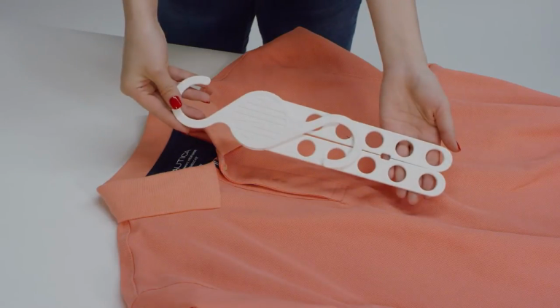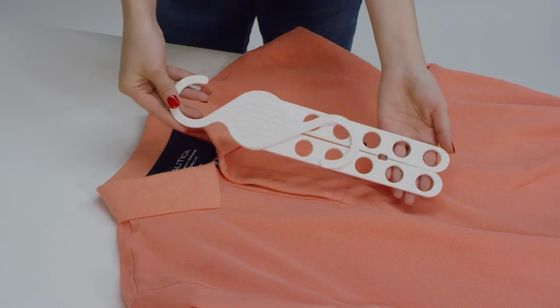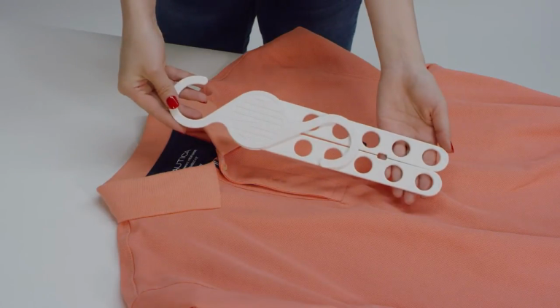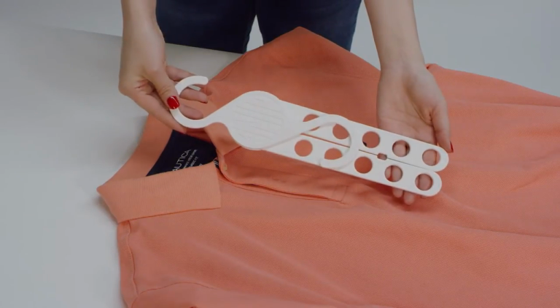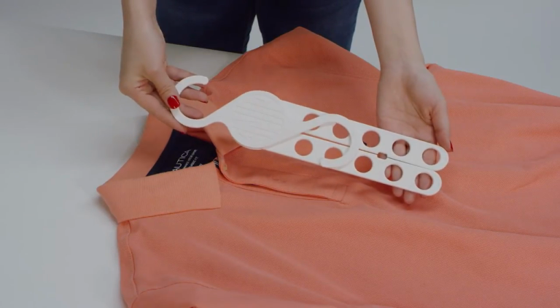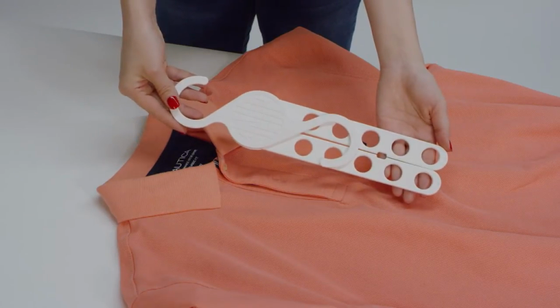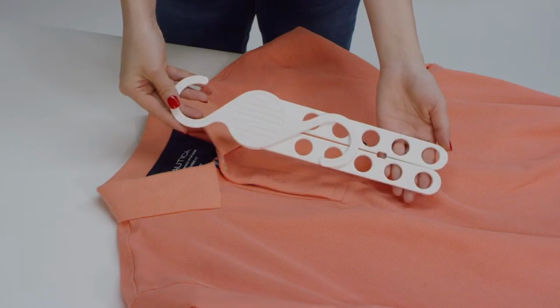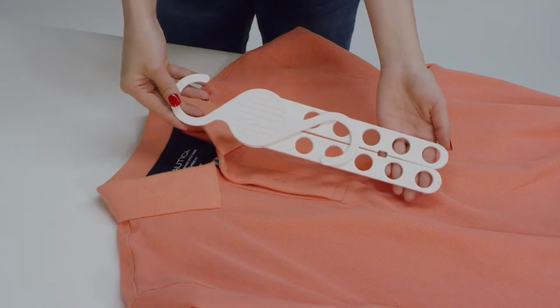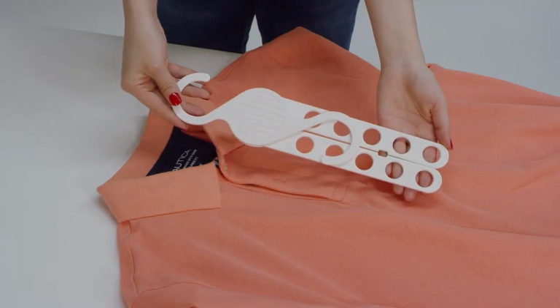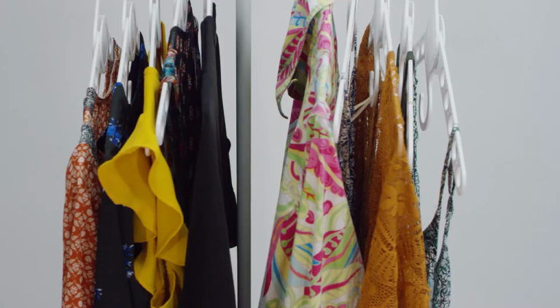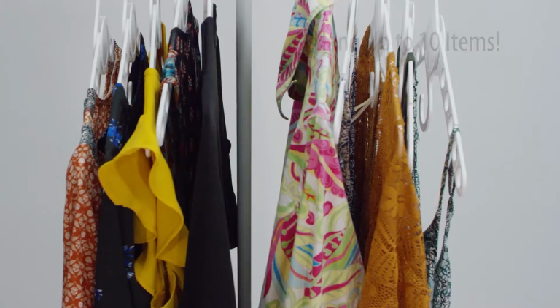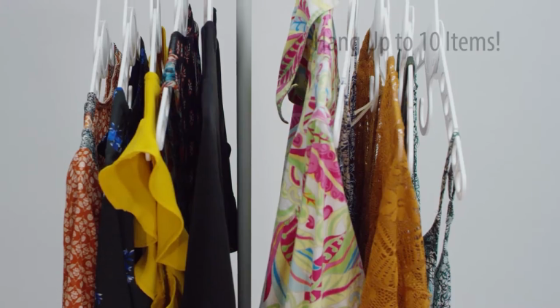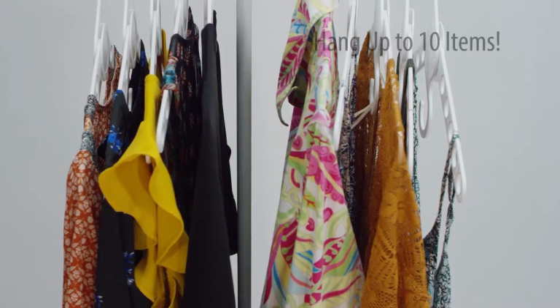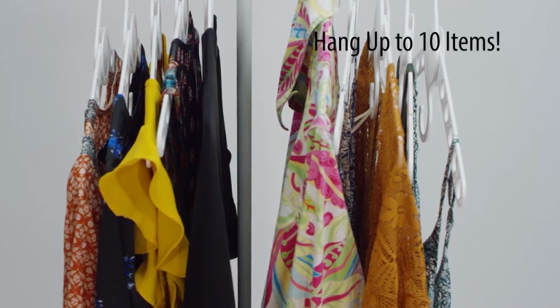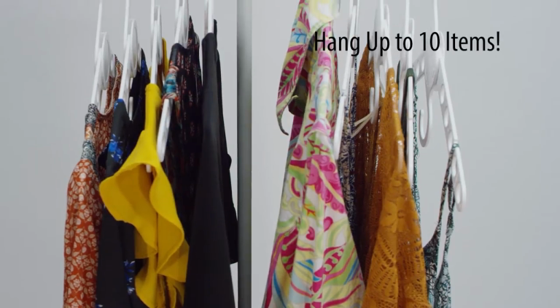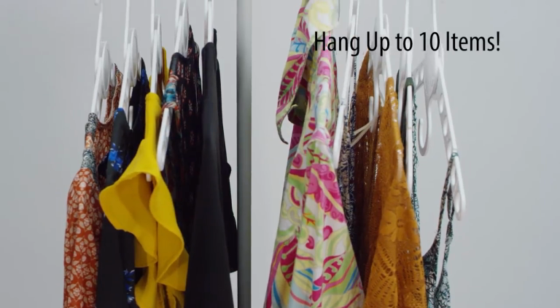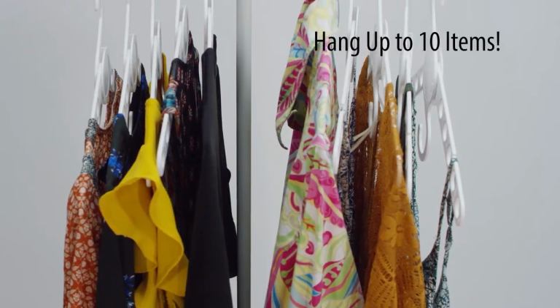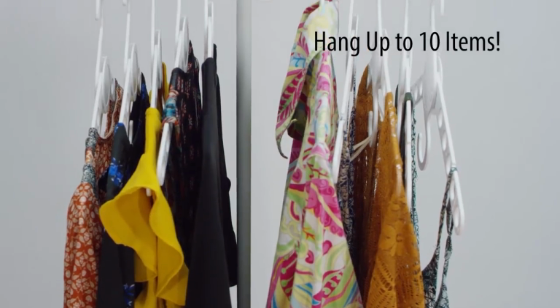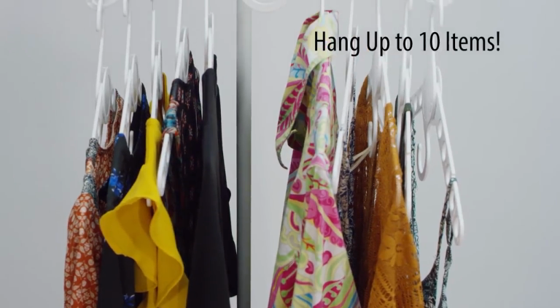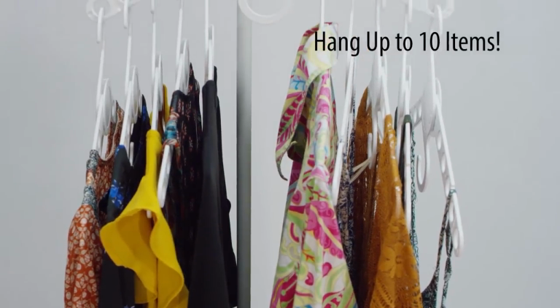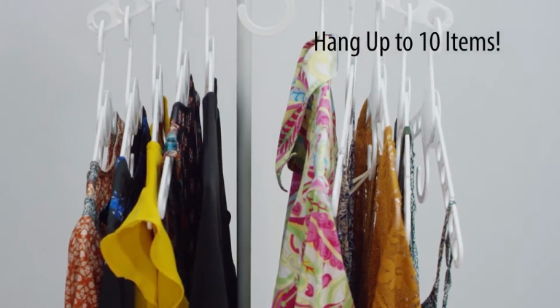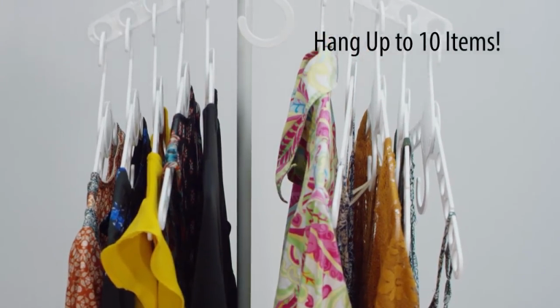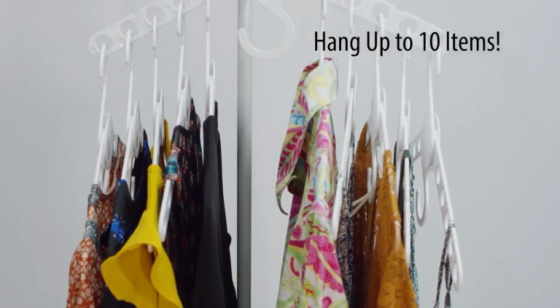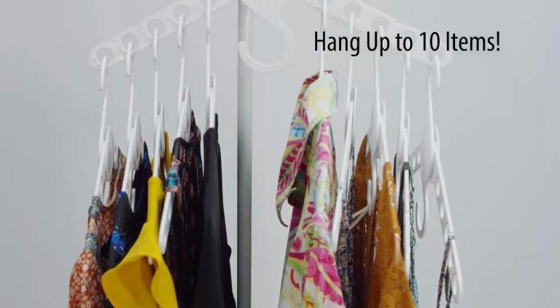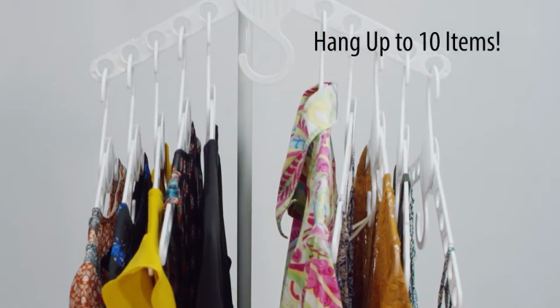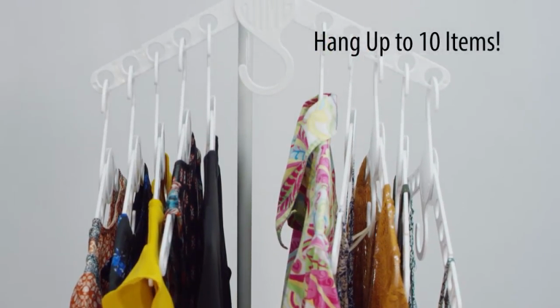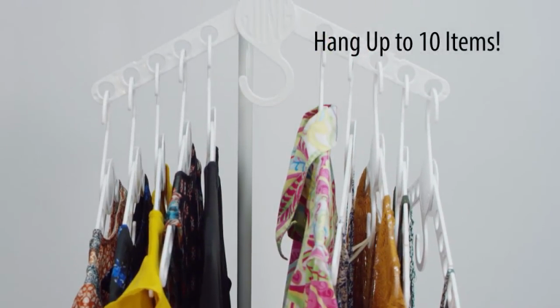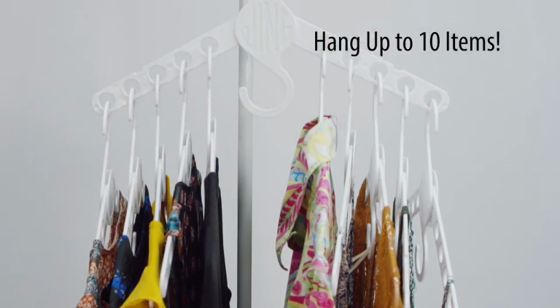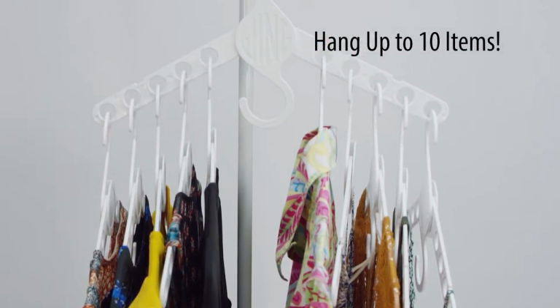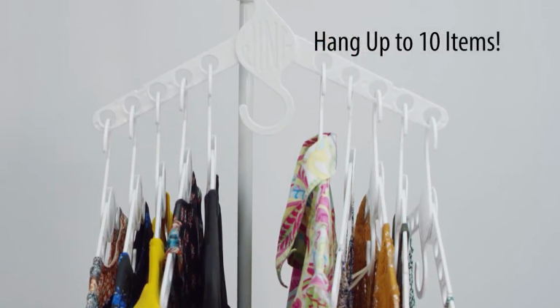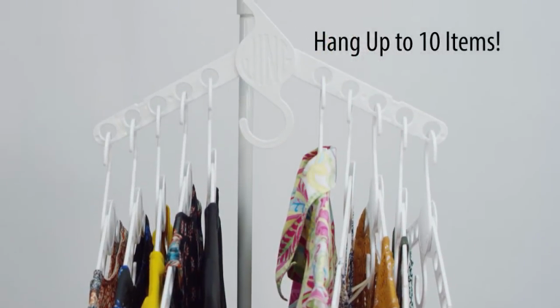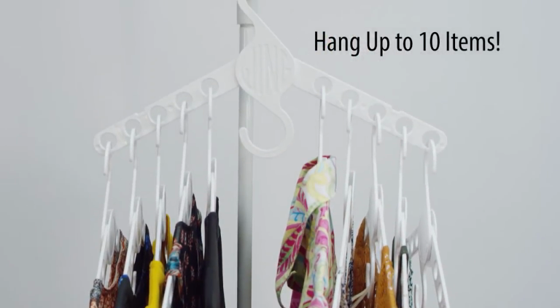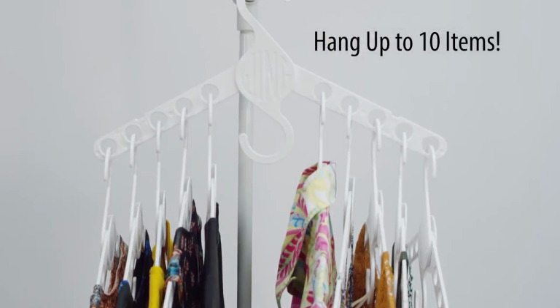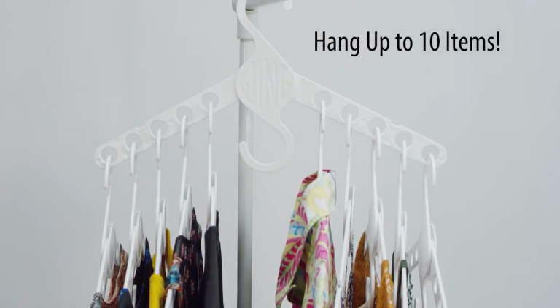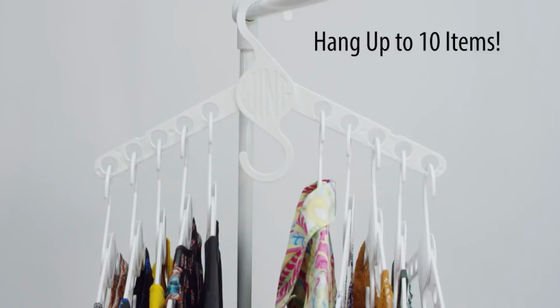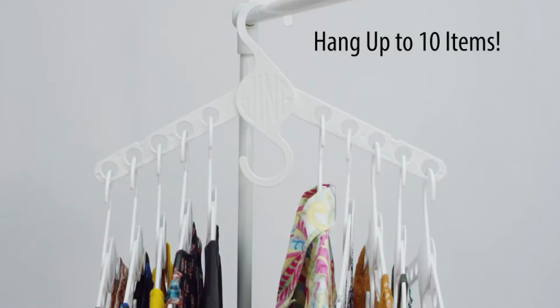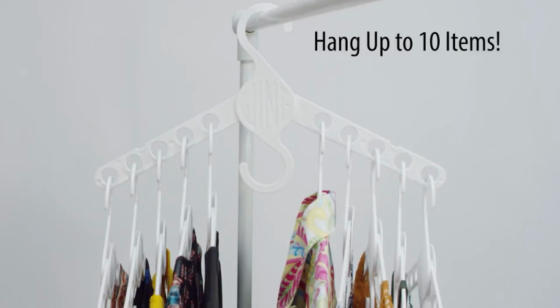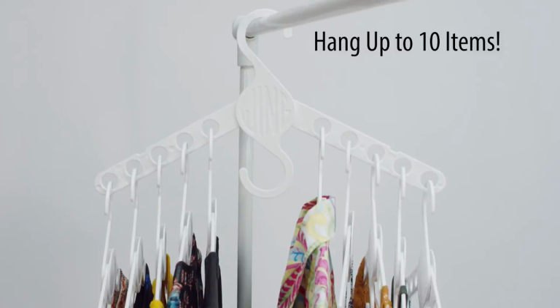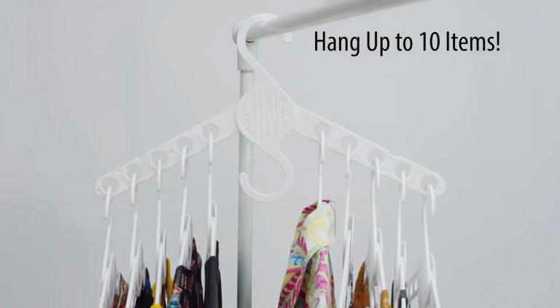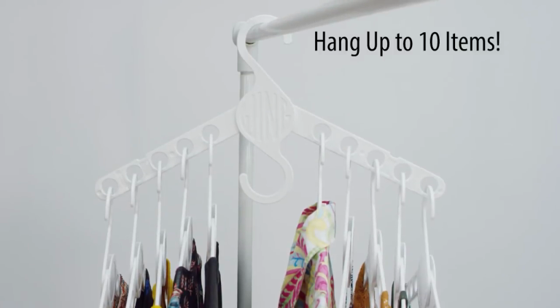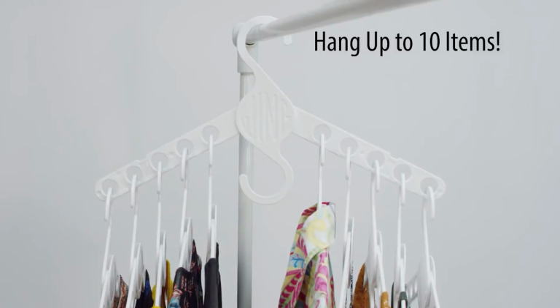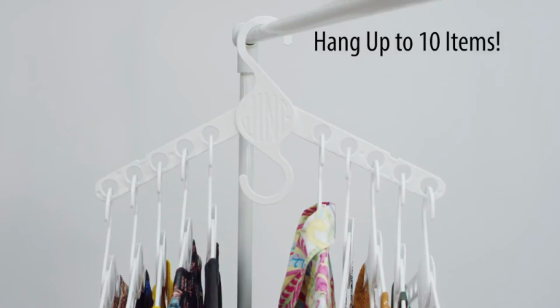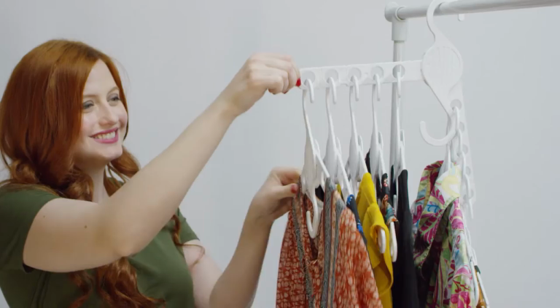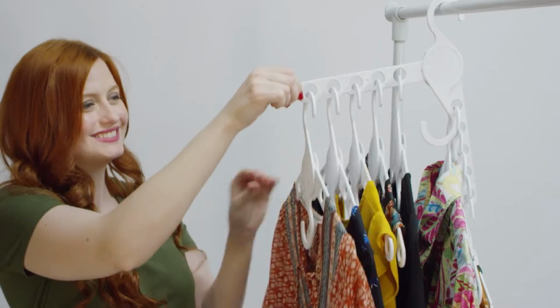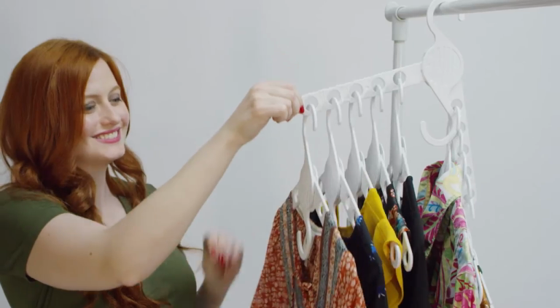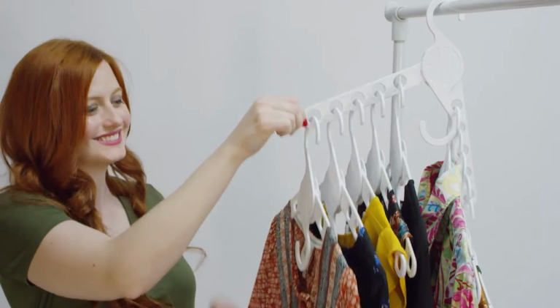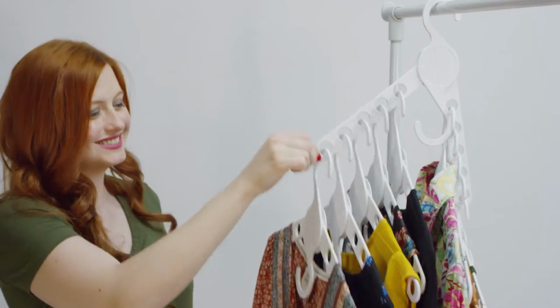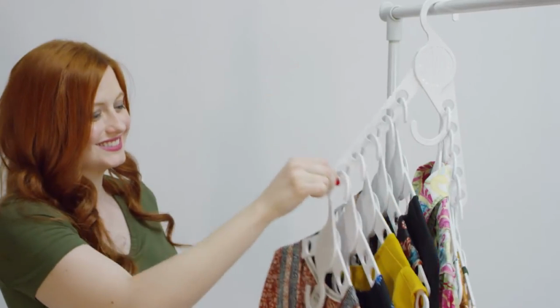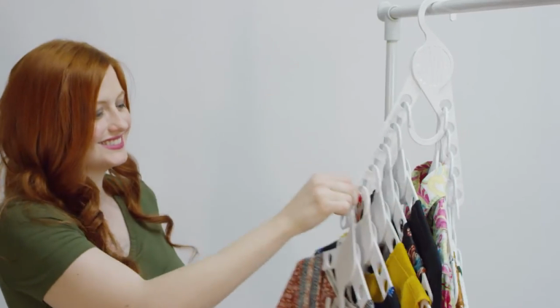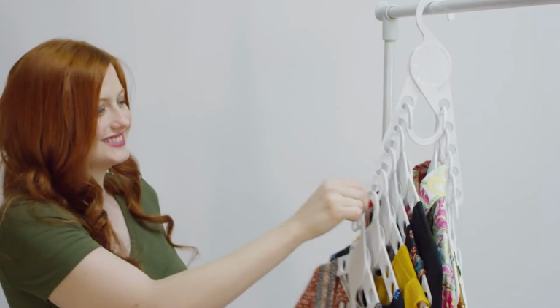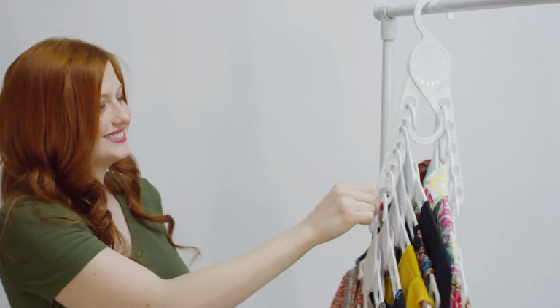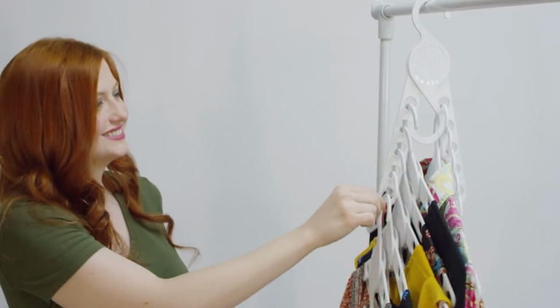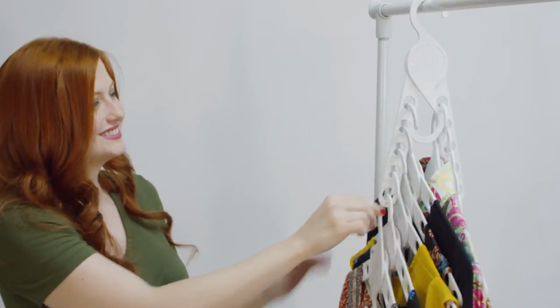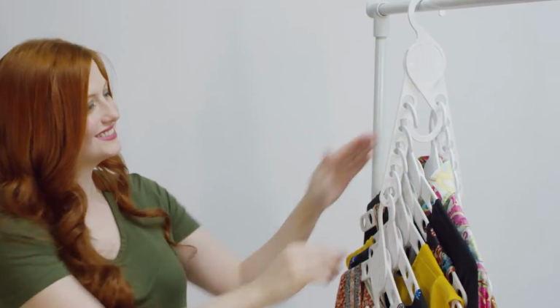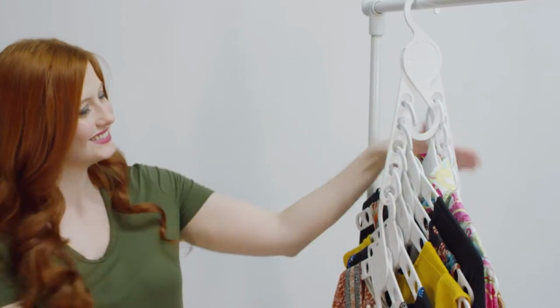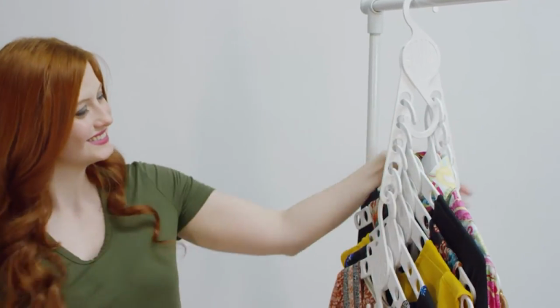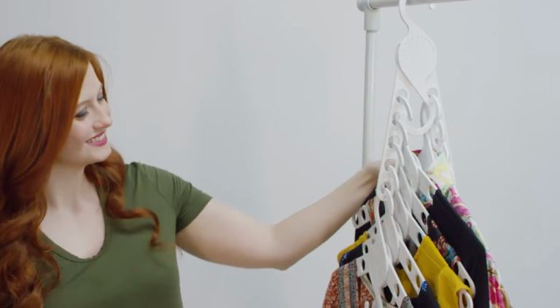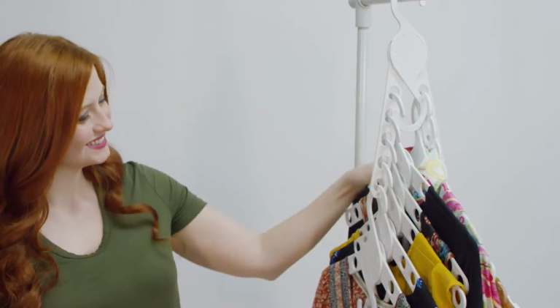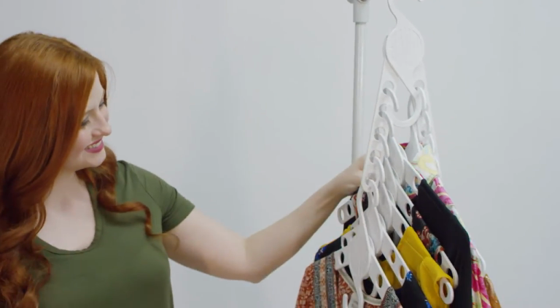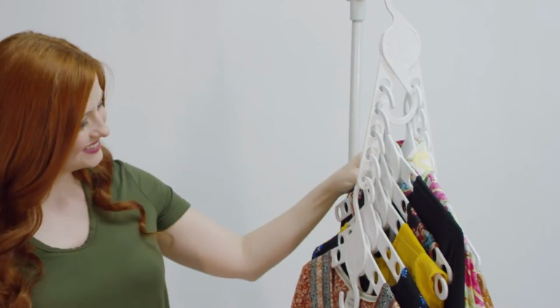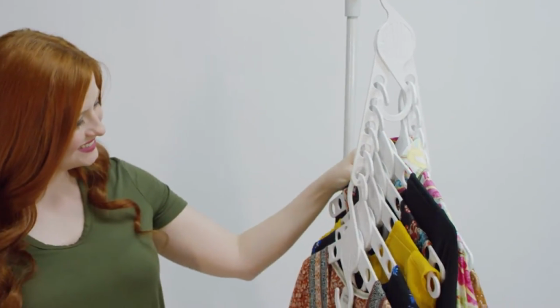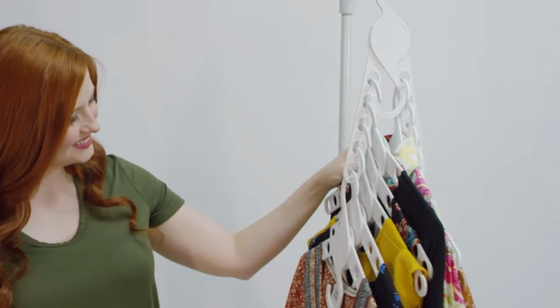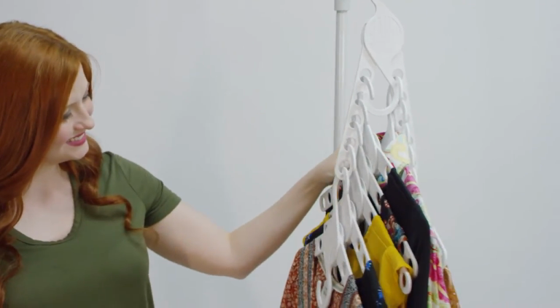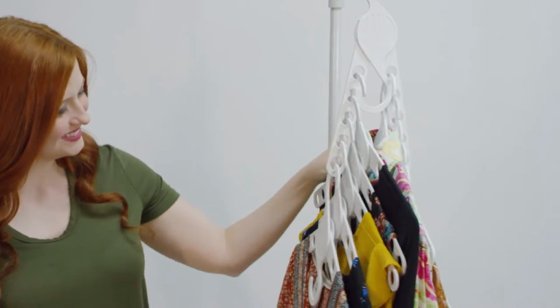But that's not all. Save even more space by hanging up to ten garments off the built-in loops, and save even more space by collapsing the wings.